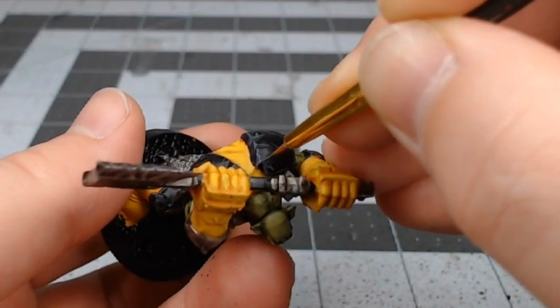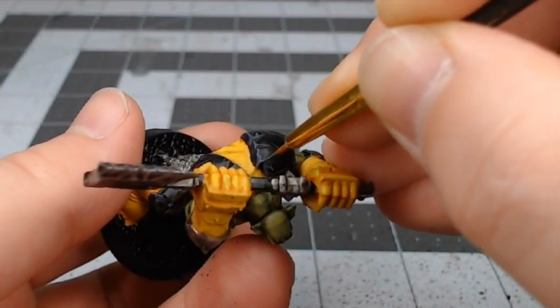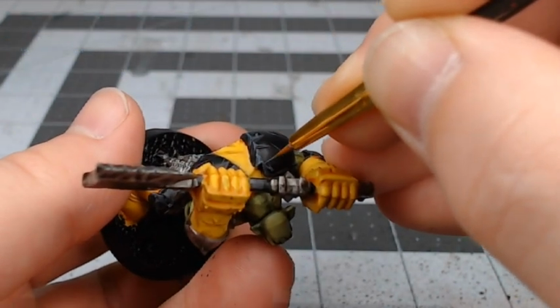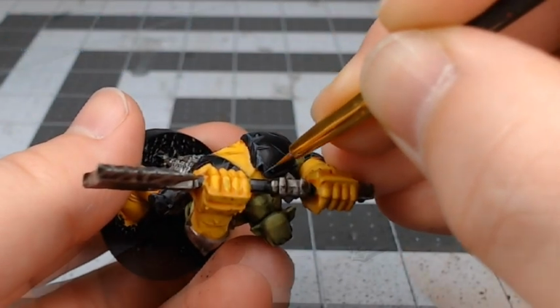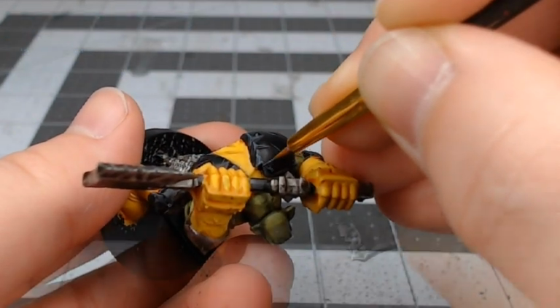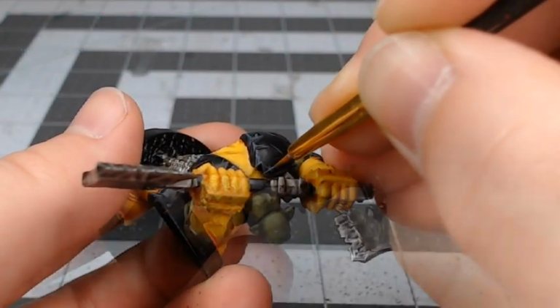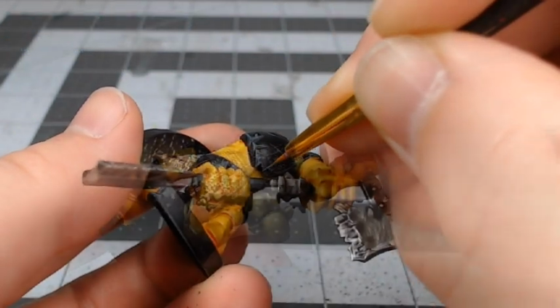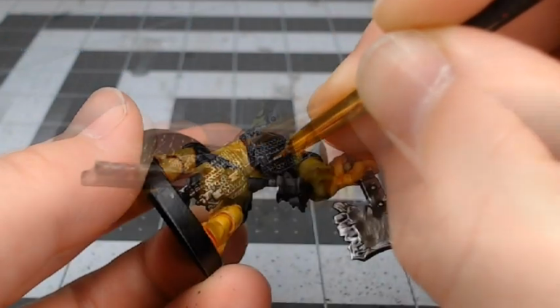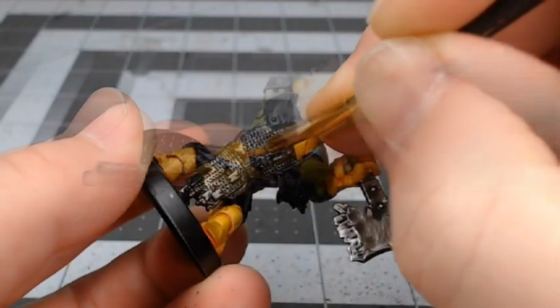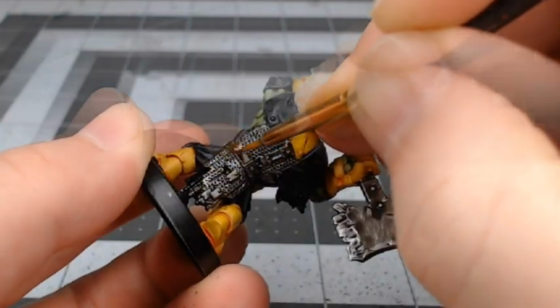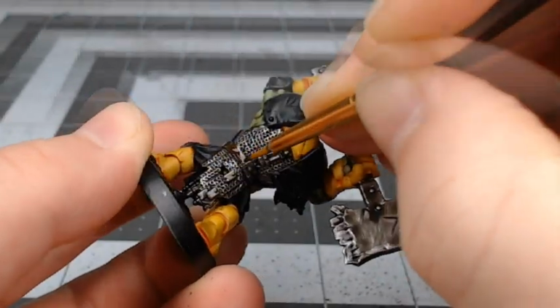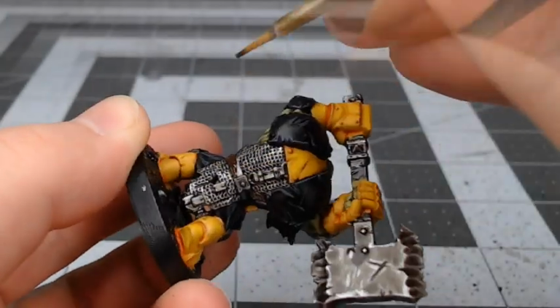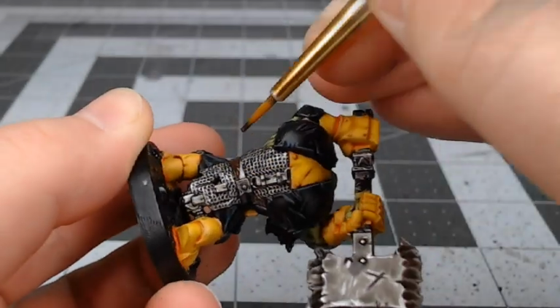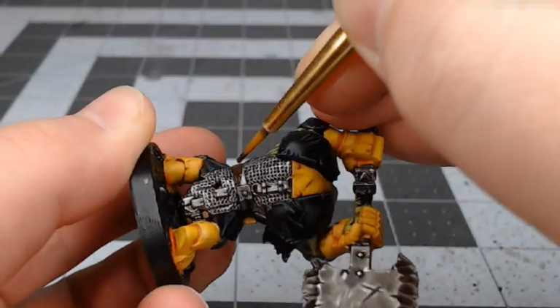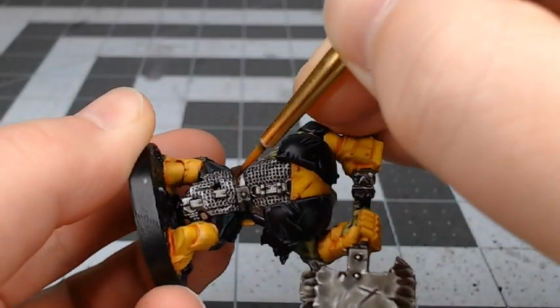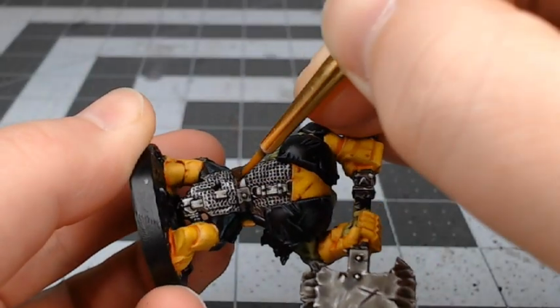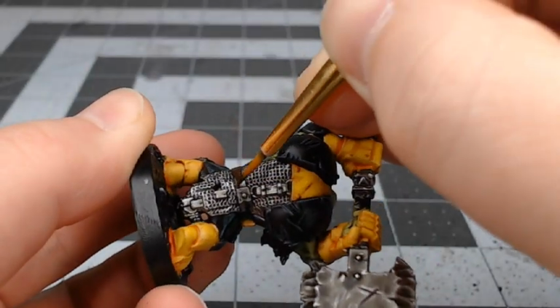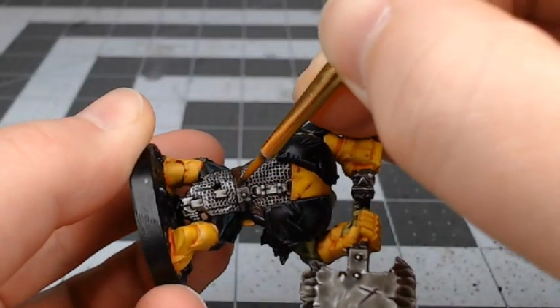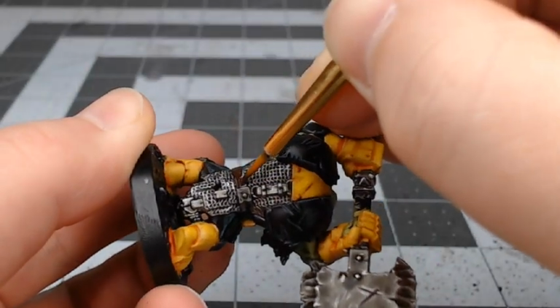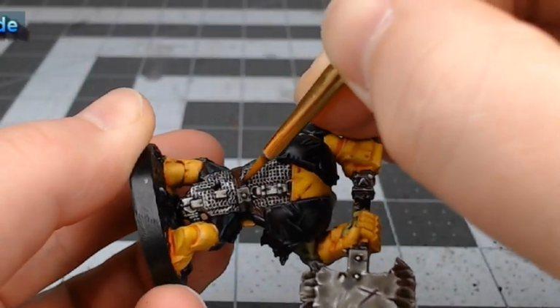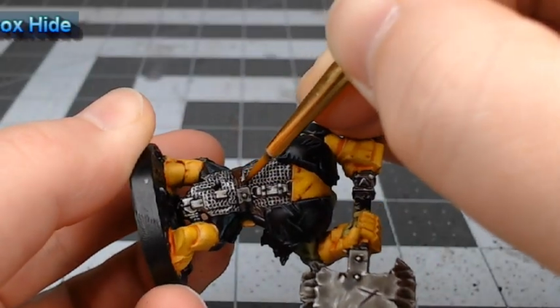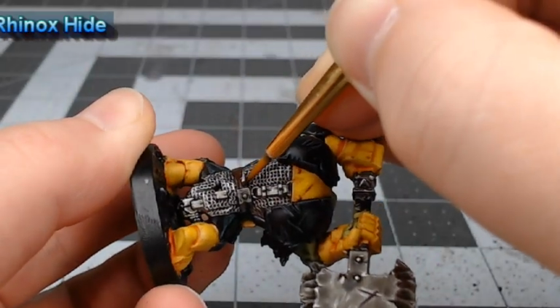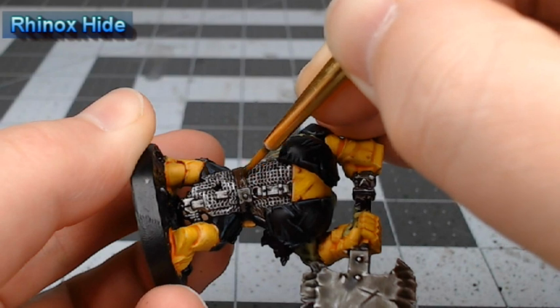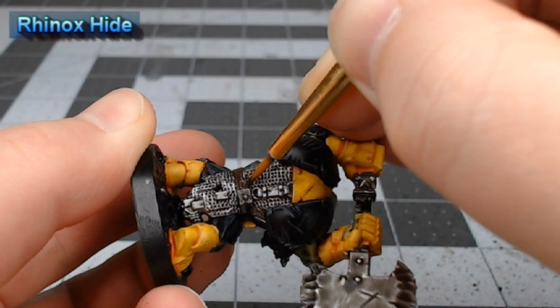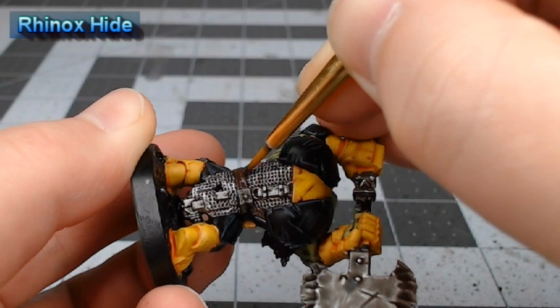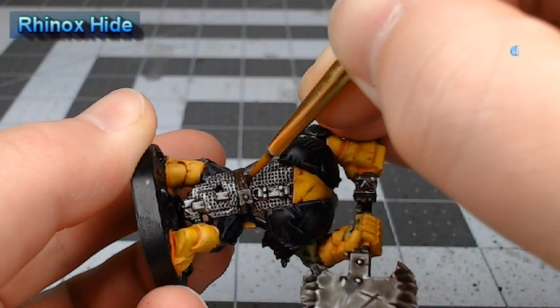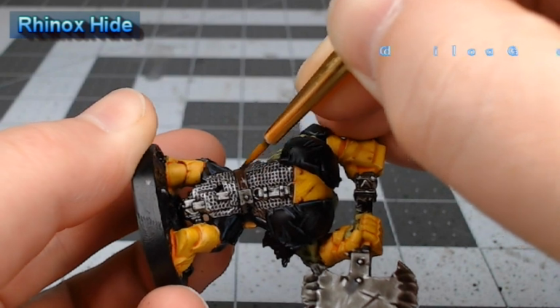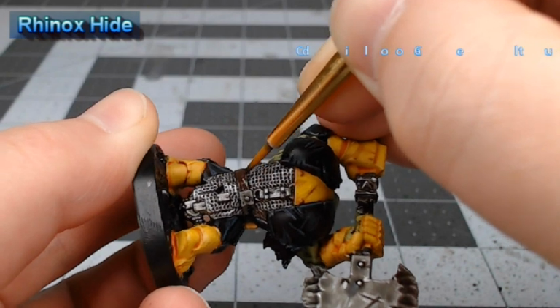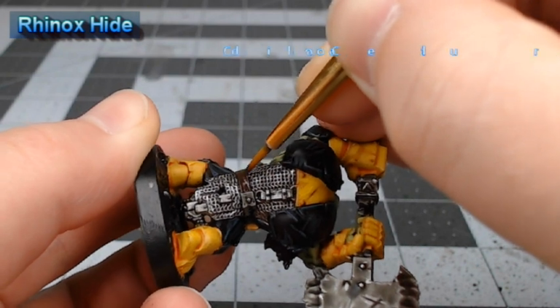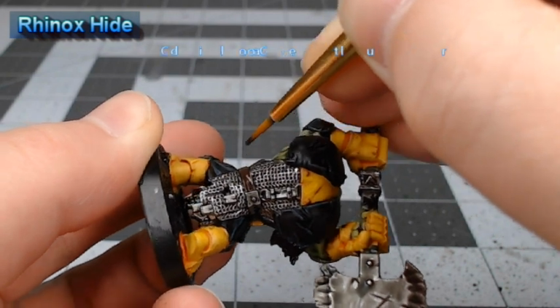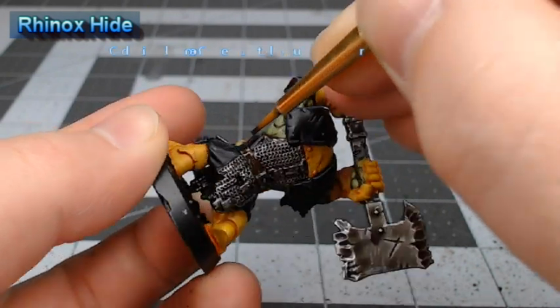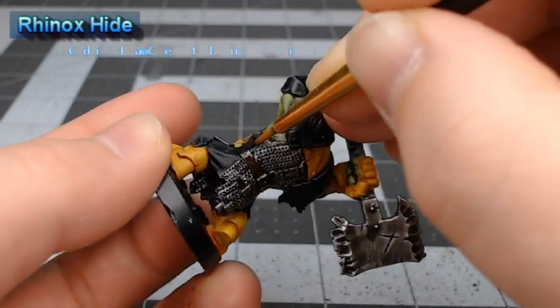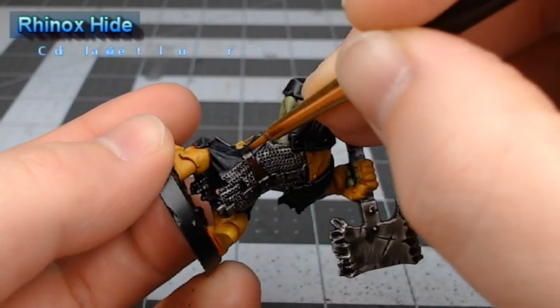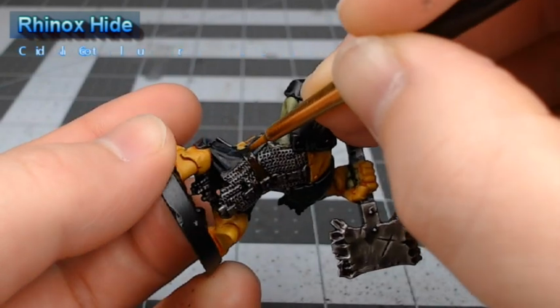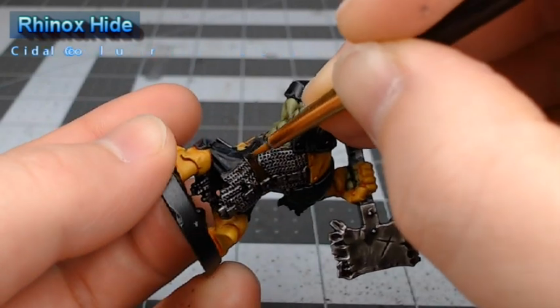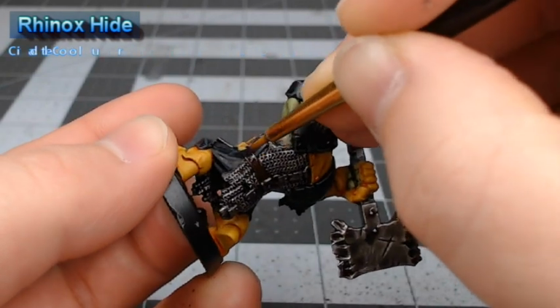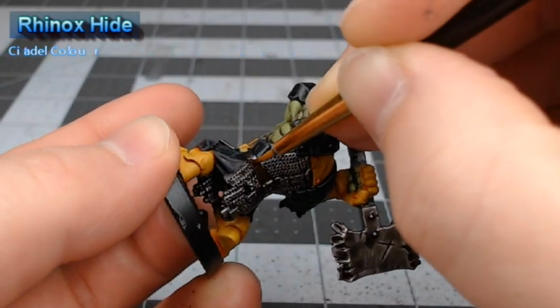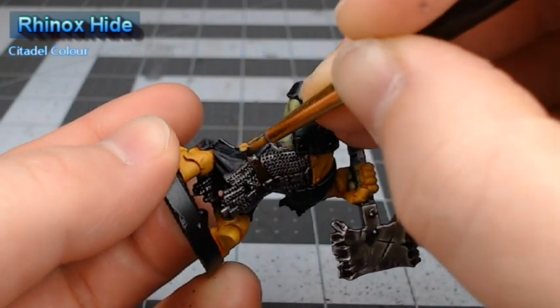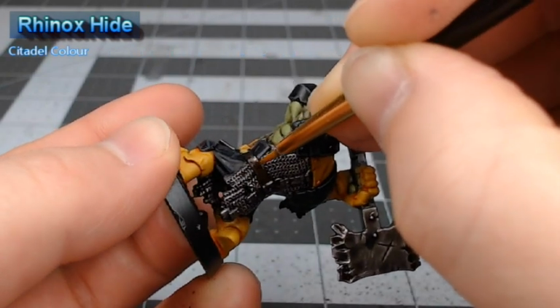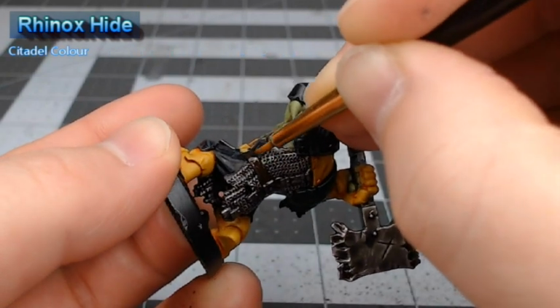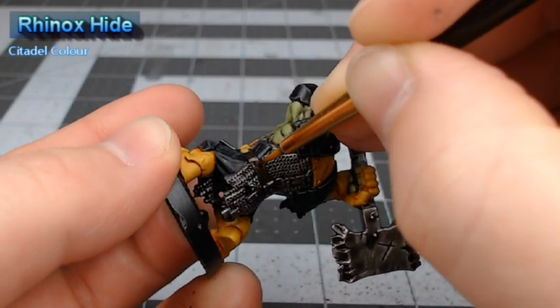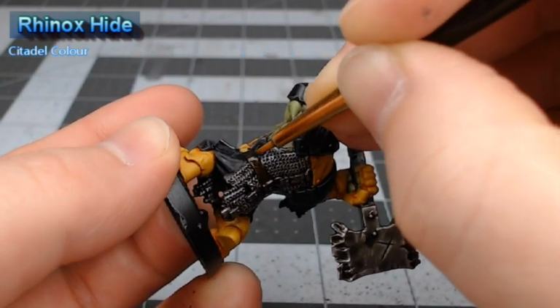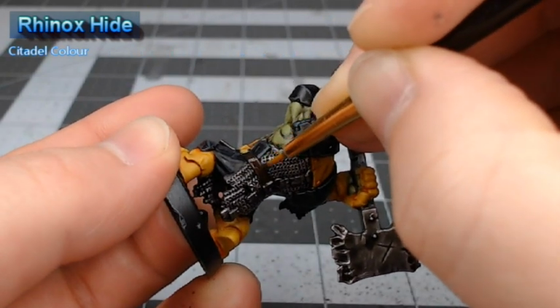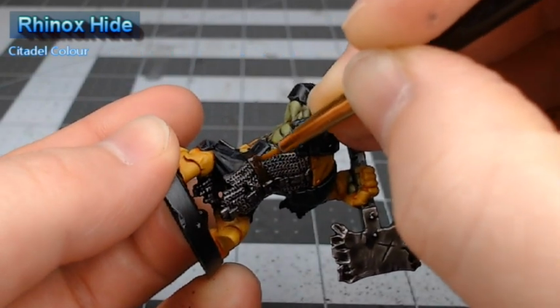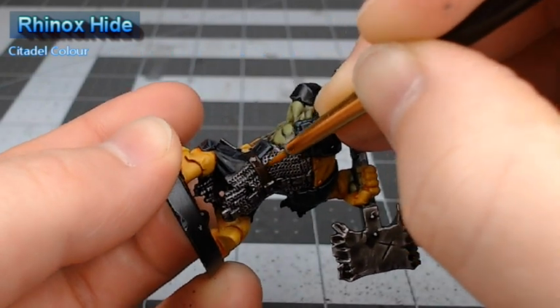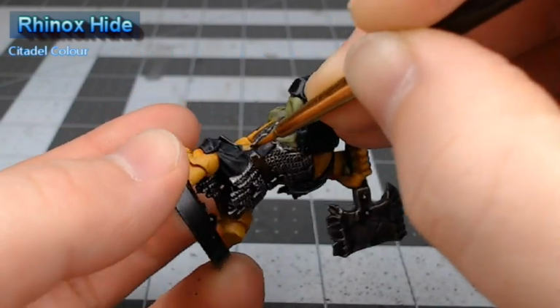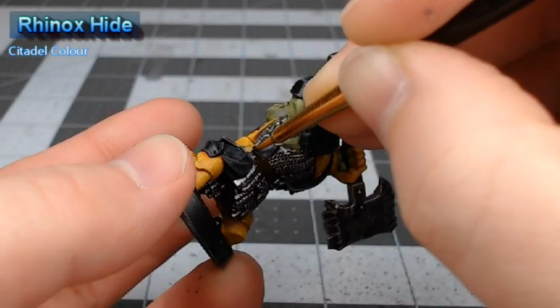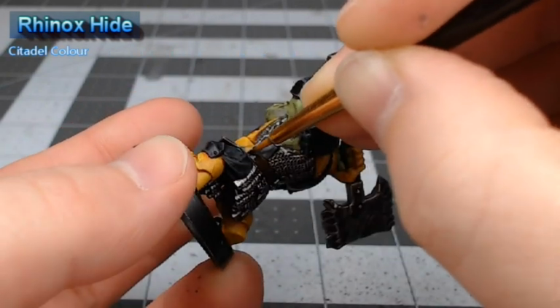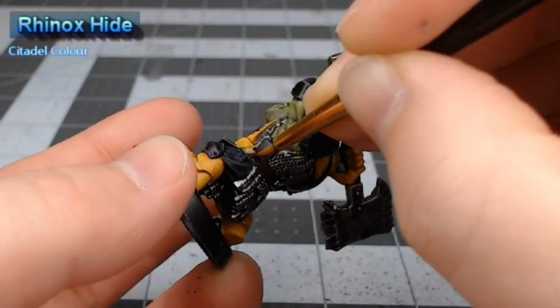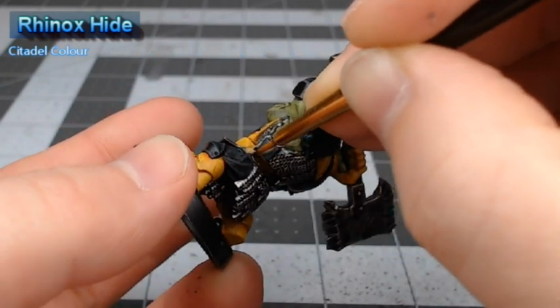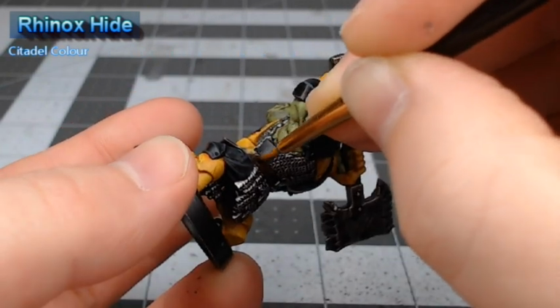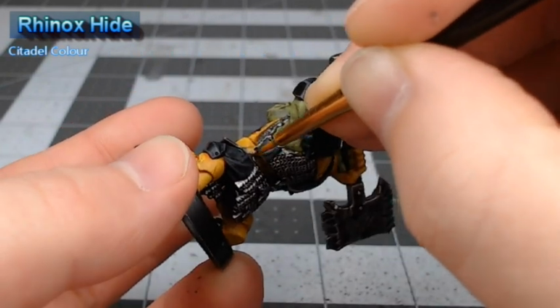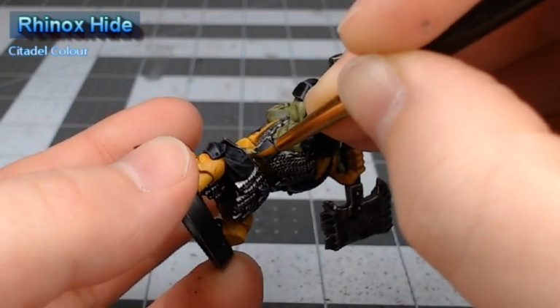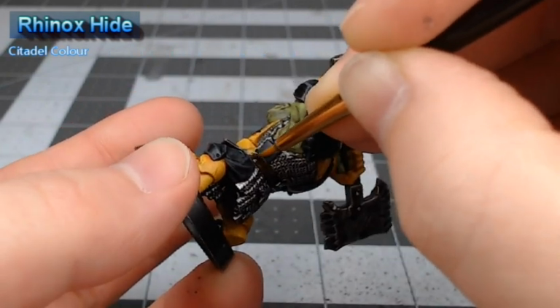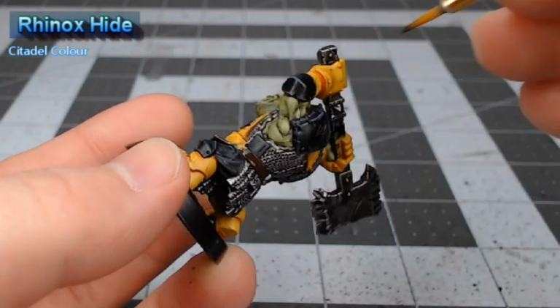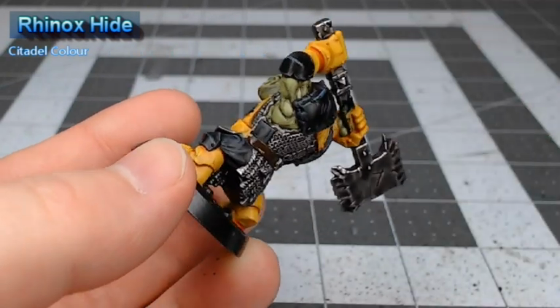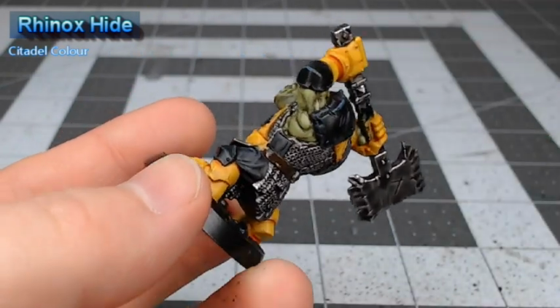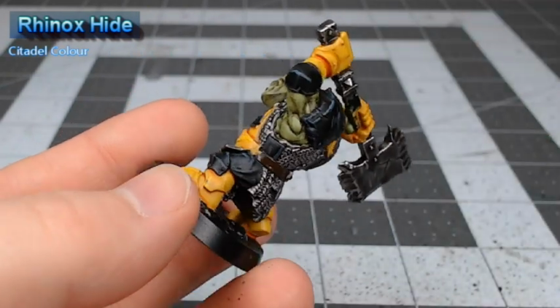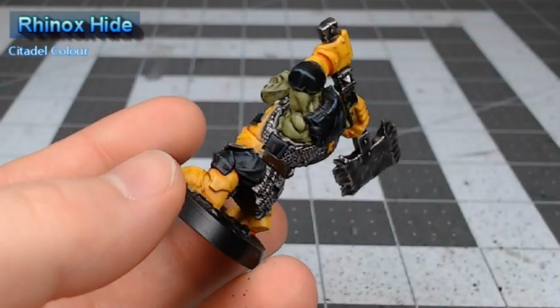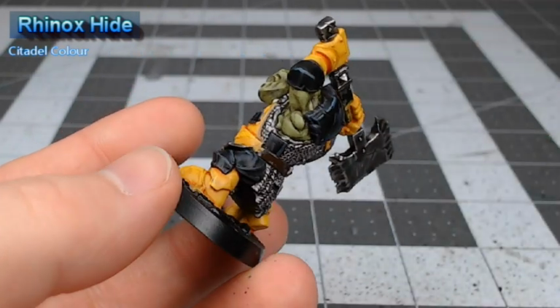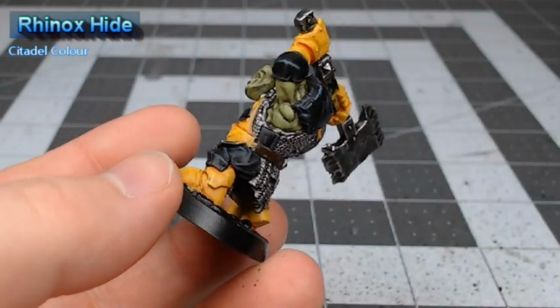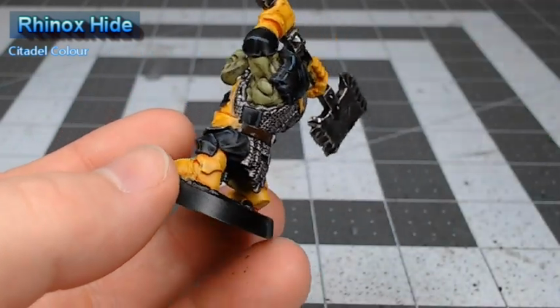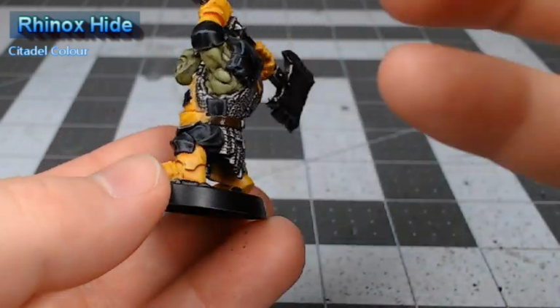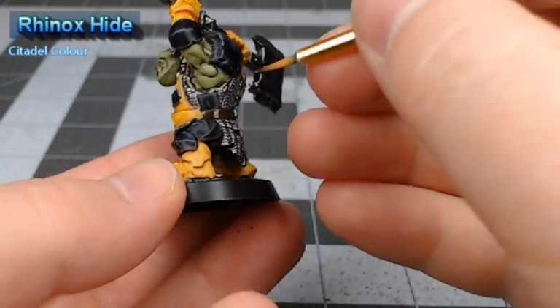With the armor all done, it's time to start doing the detail work on the model. We're going to start by base coating all the leather and wood on the model using Rhinox Hide.